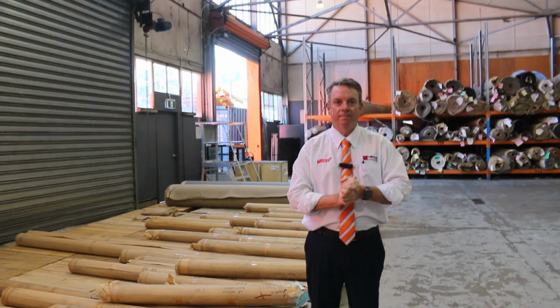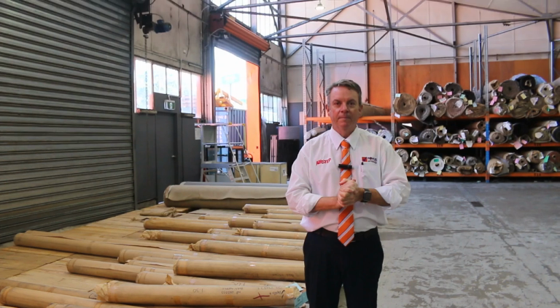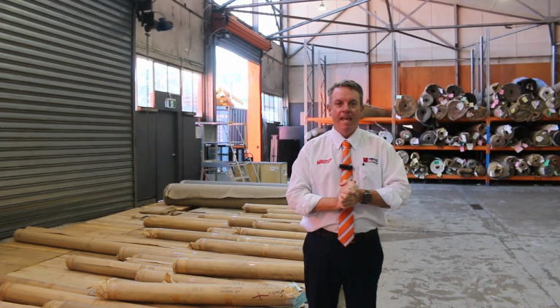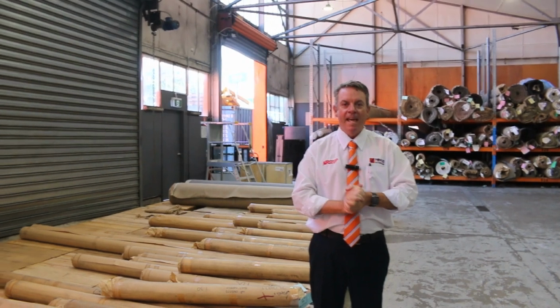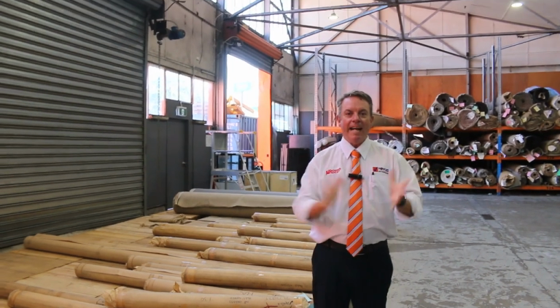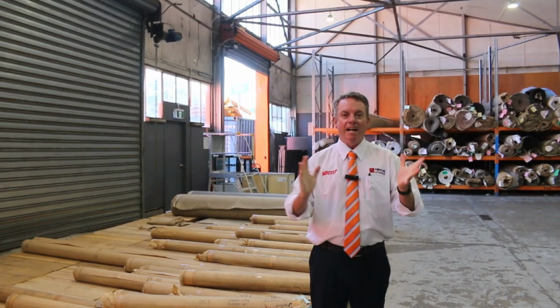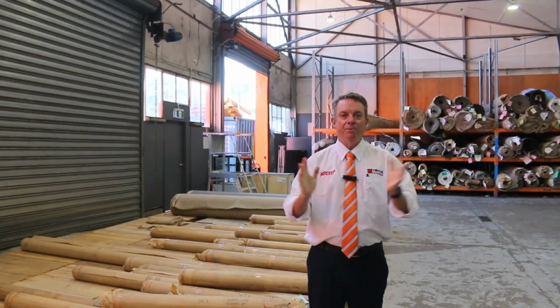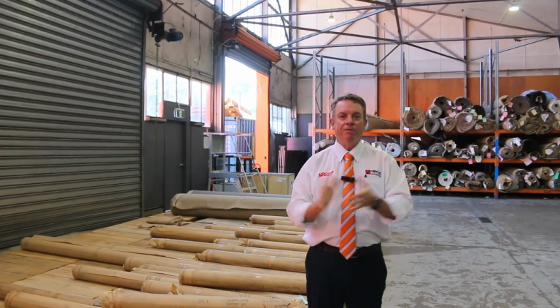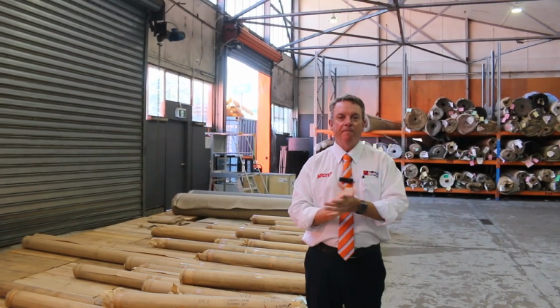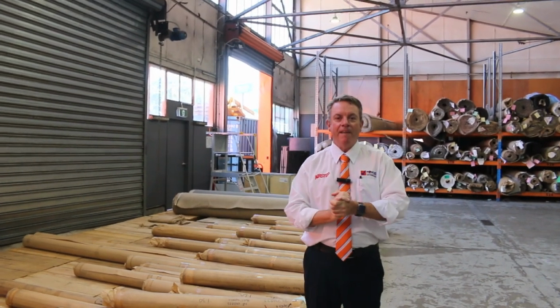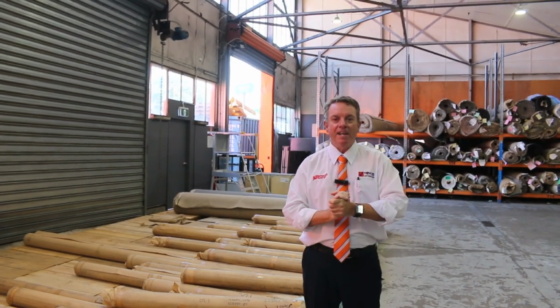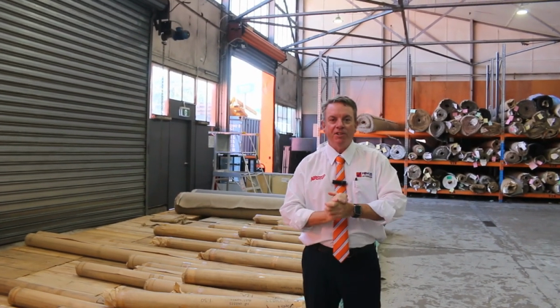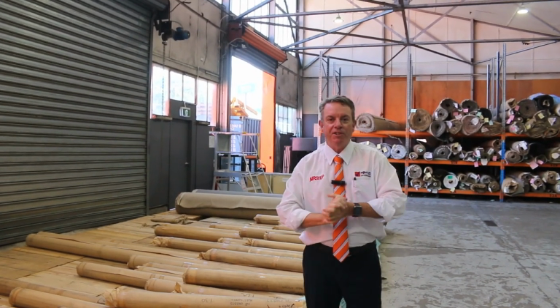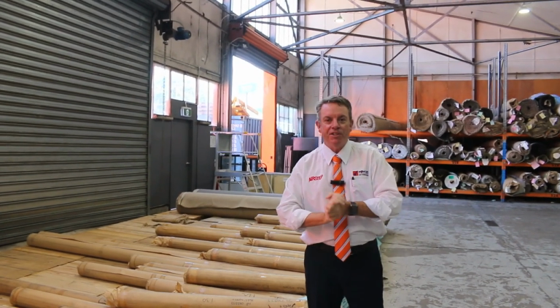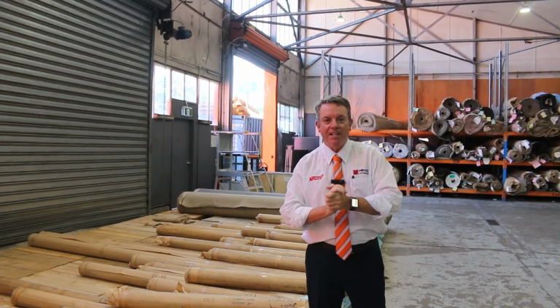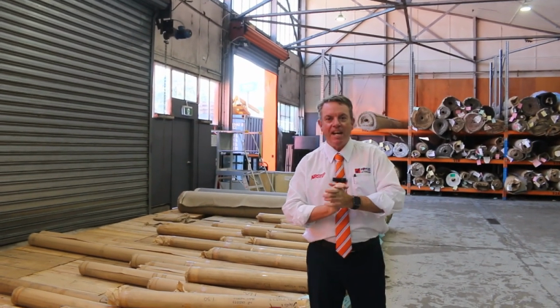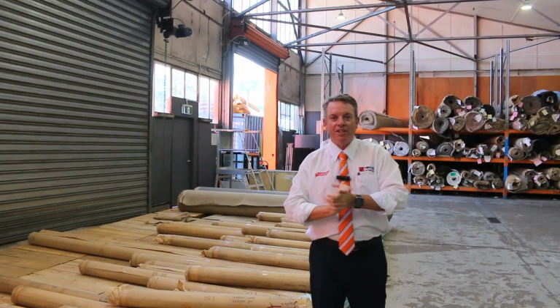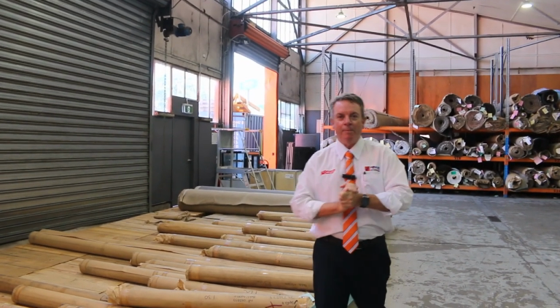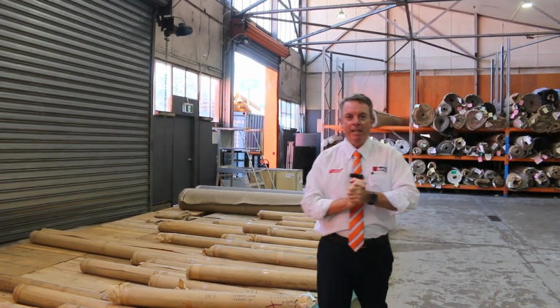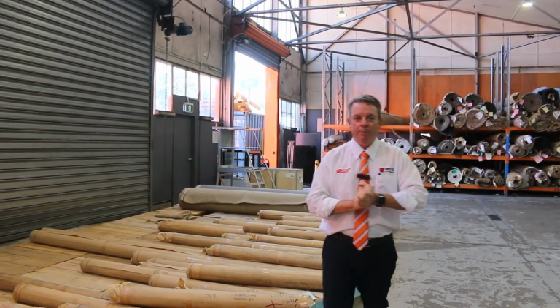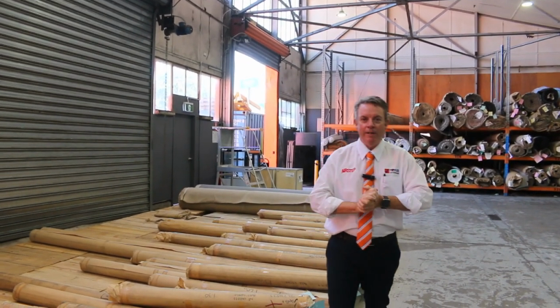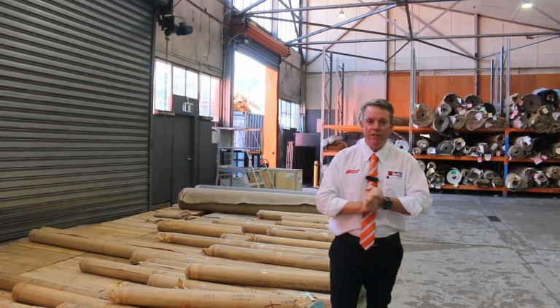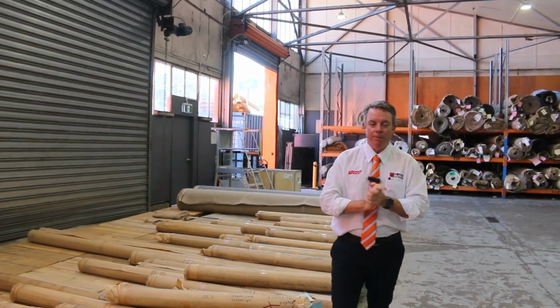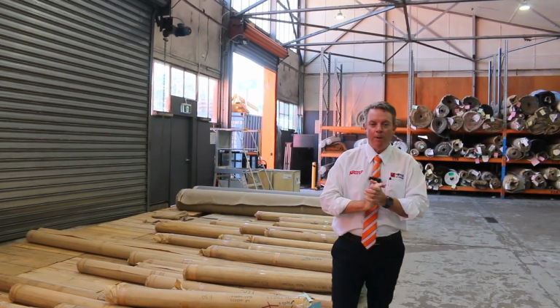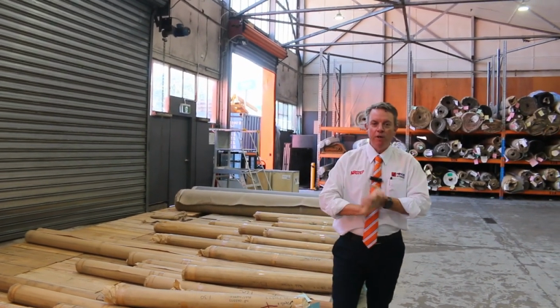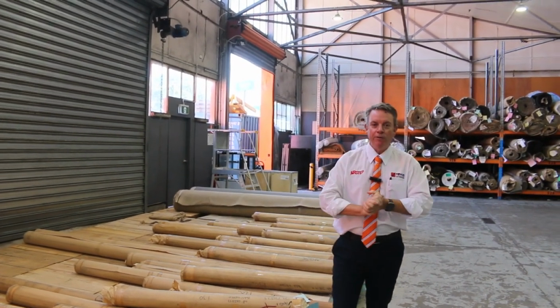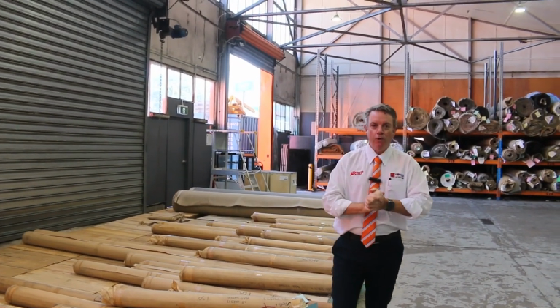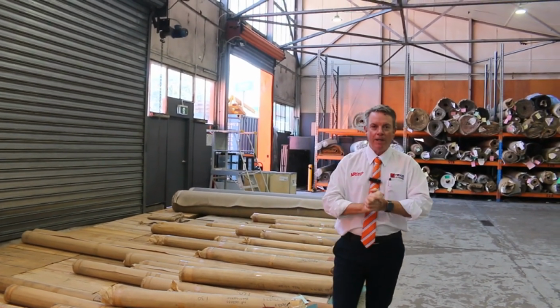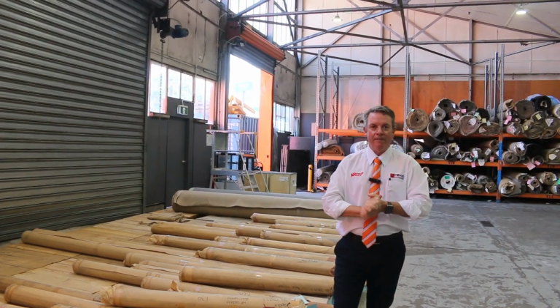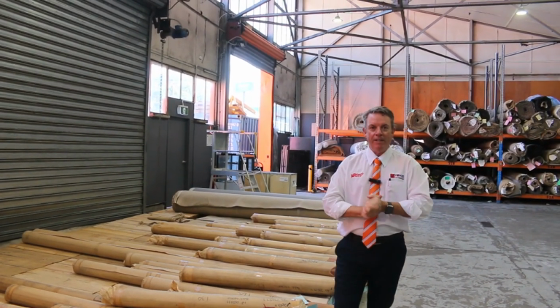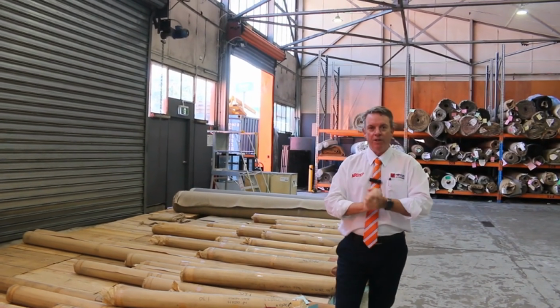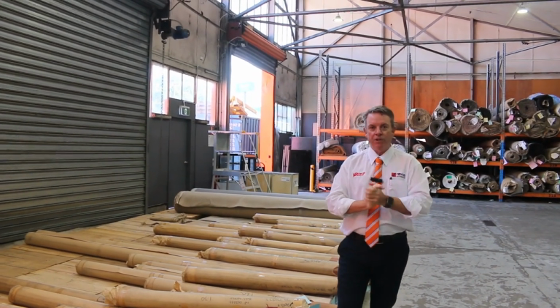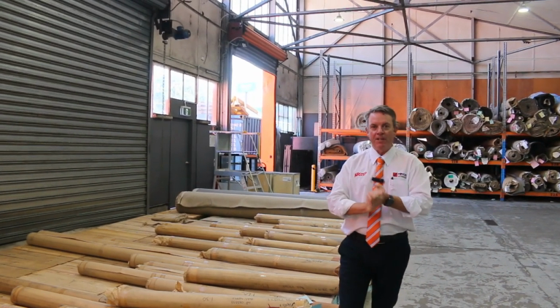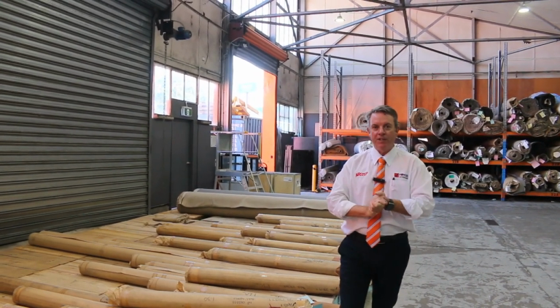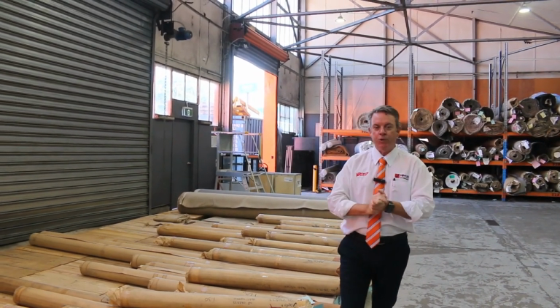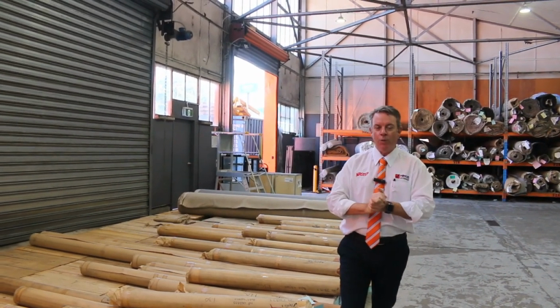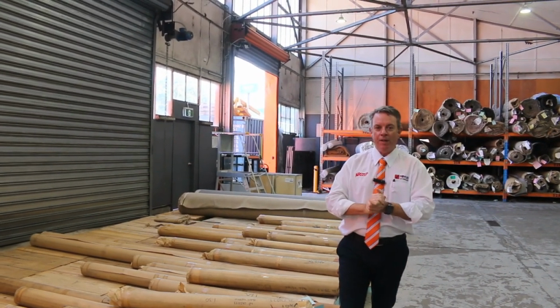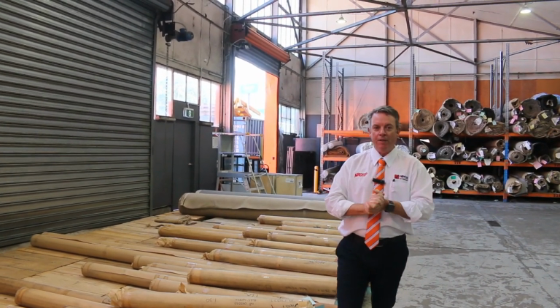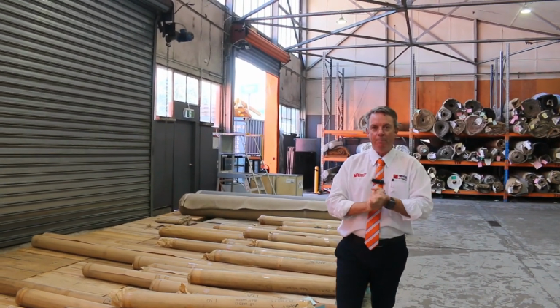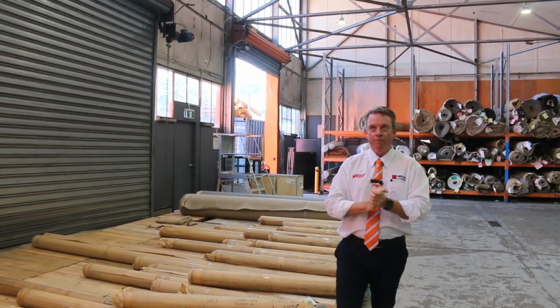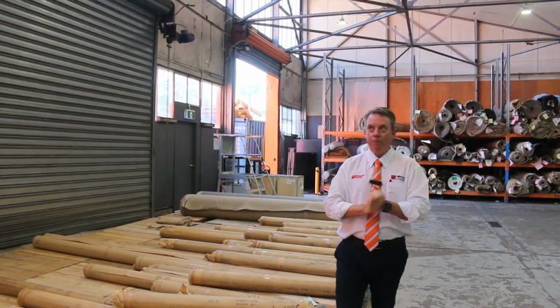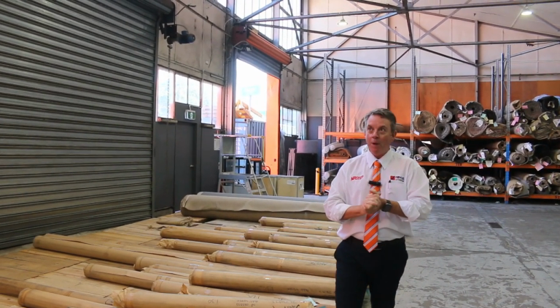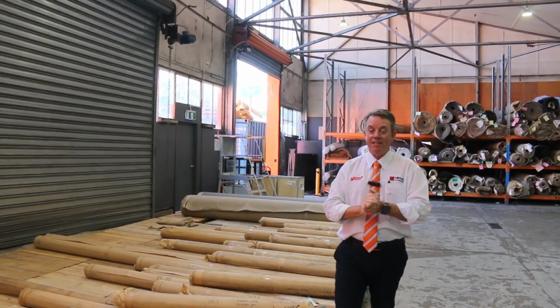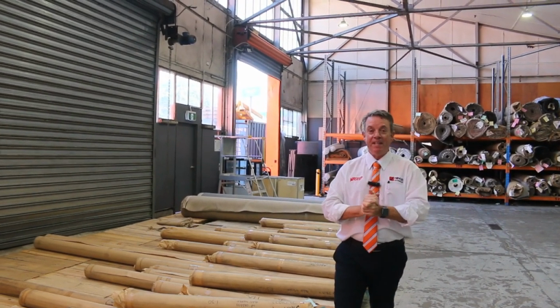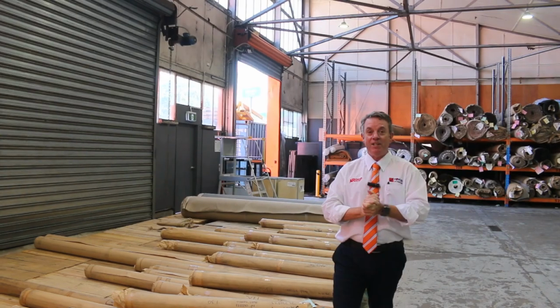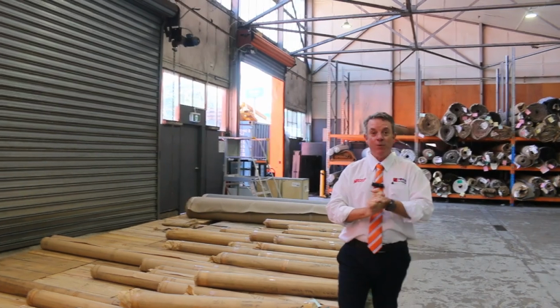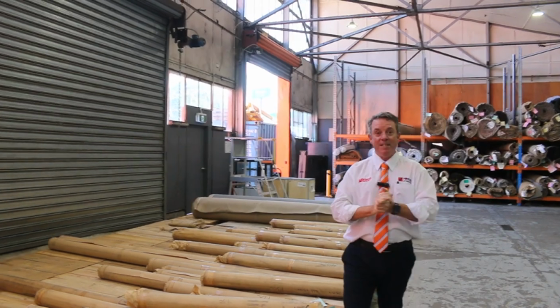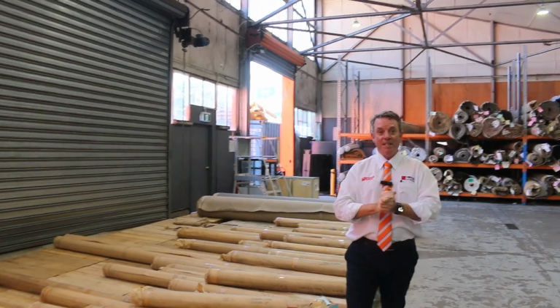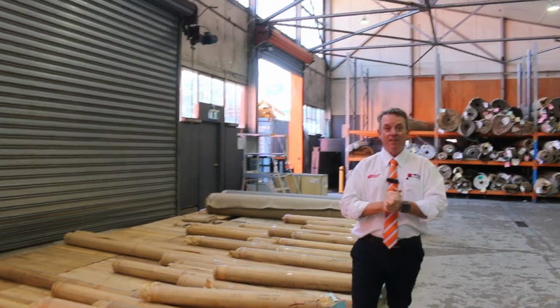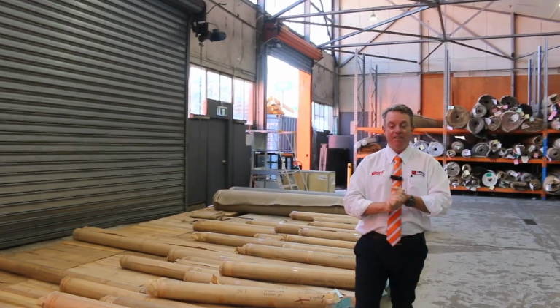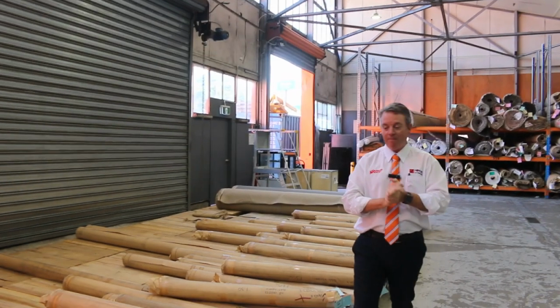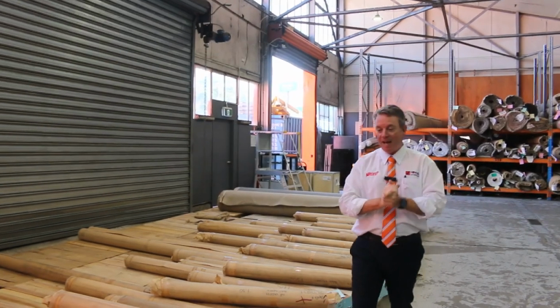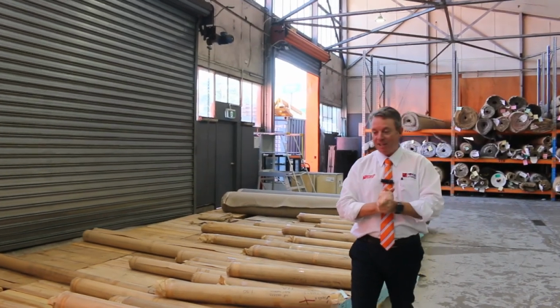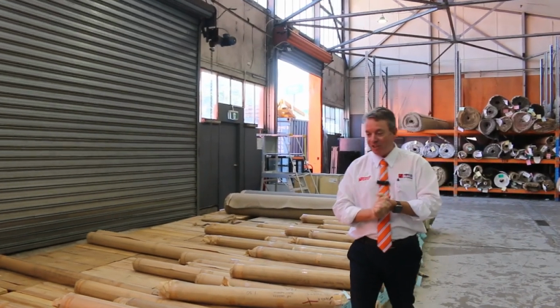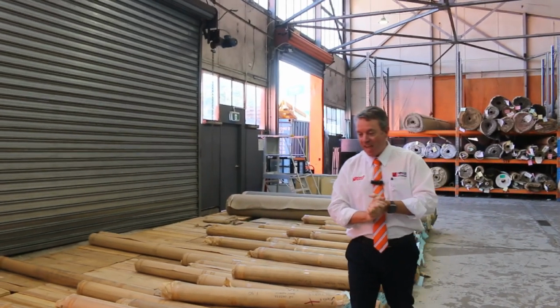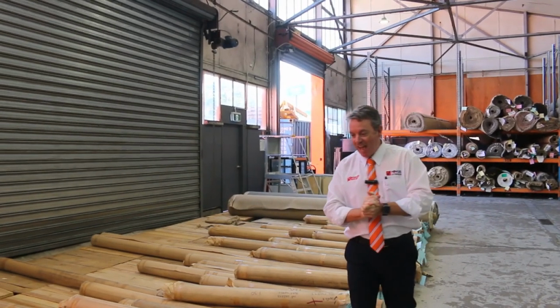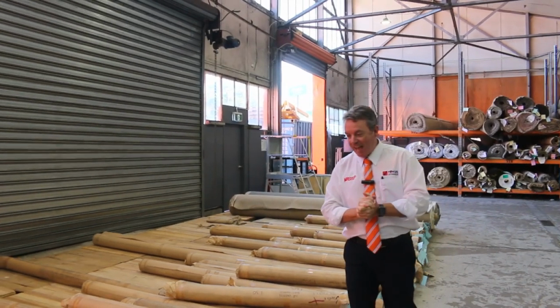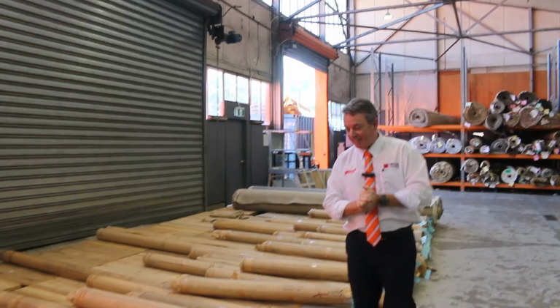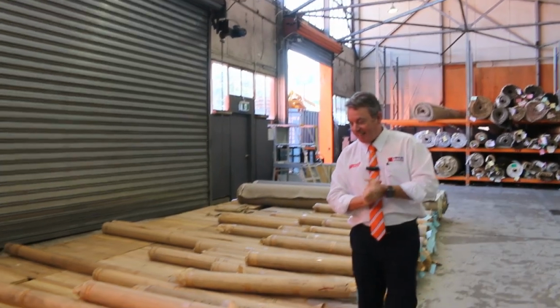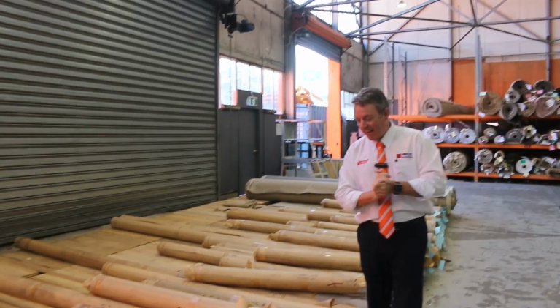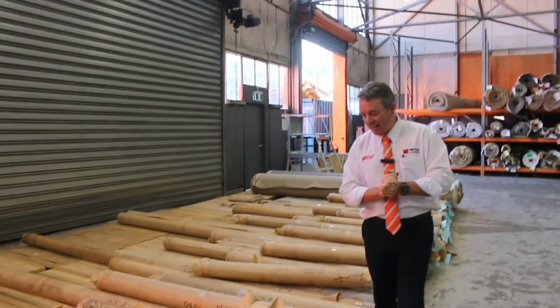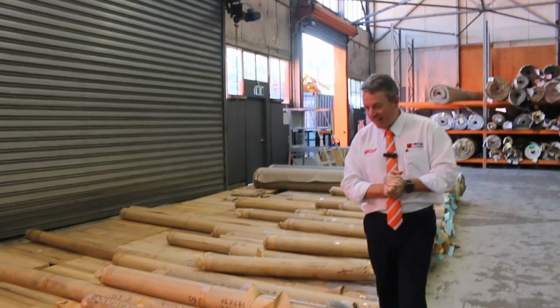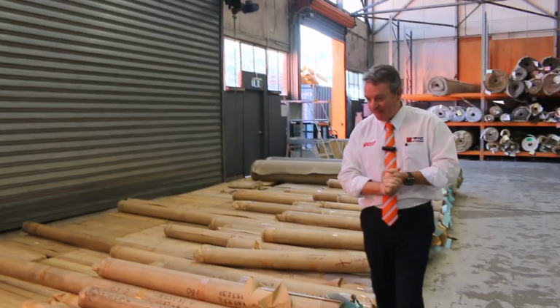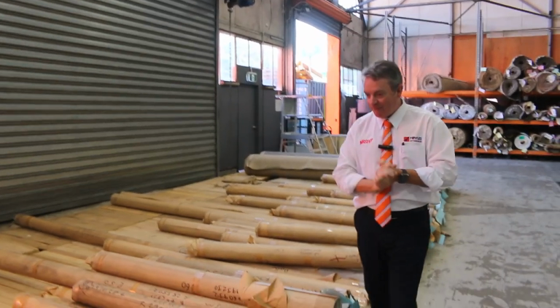G'day, I'm John from Fowles Auctions and Sales. I'm here to preview tomorrow's floor covering auction — that's Wednesday the 29th of March at 10am.